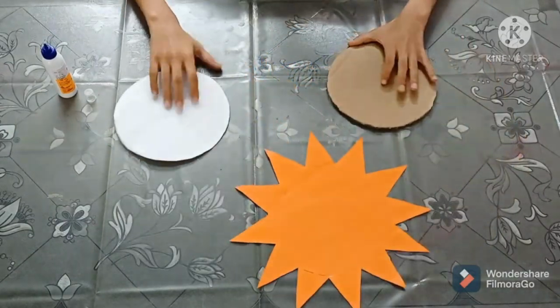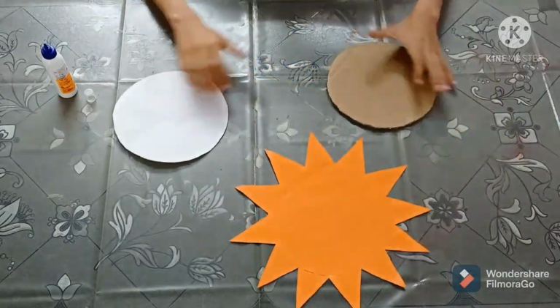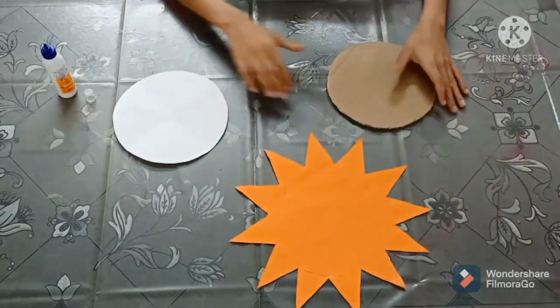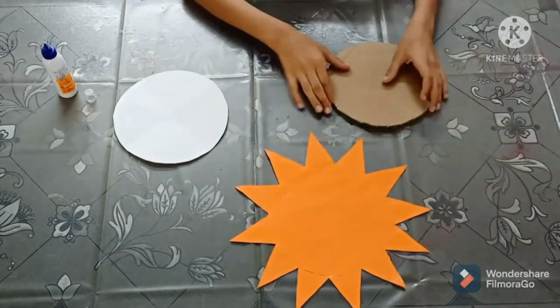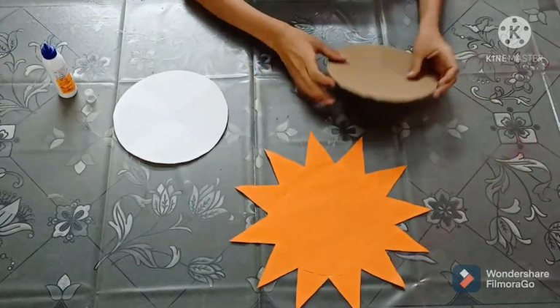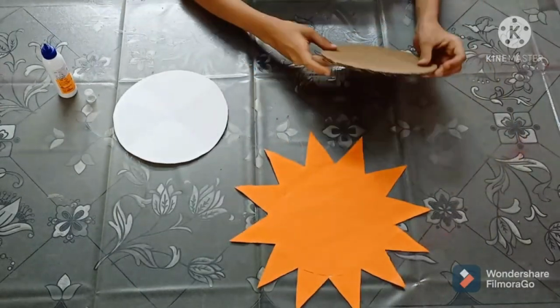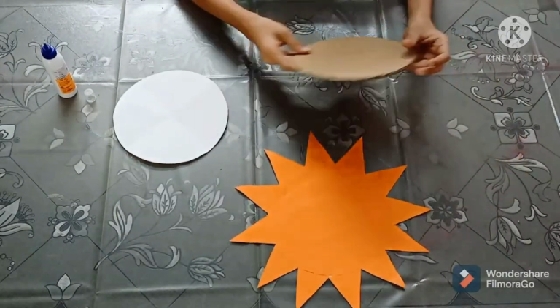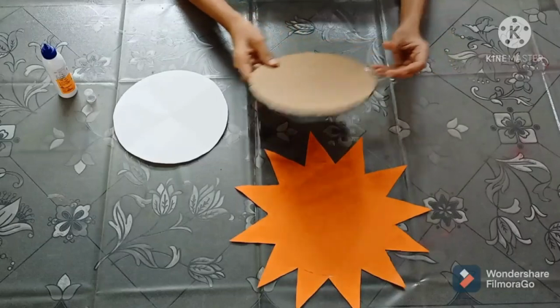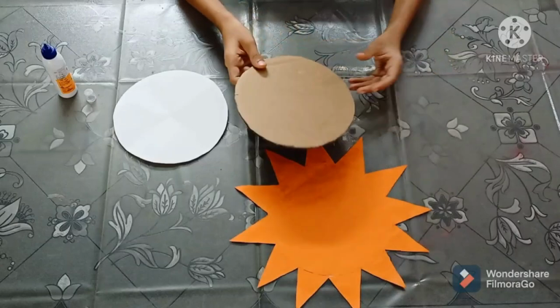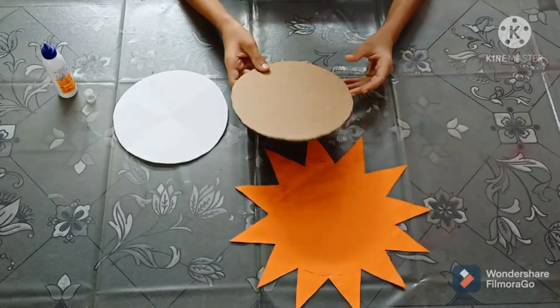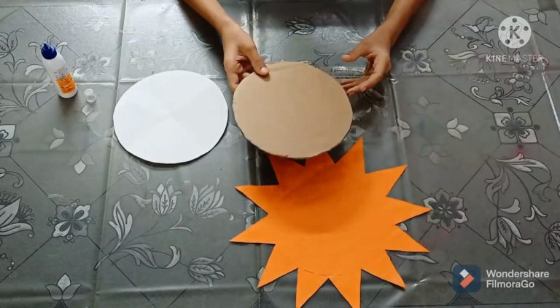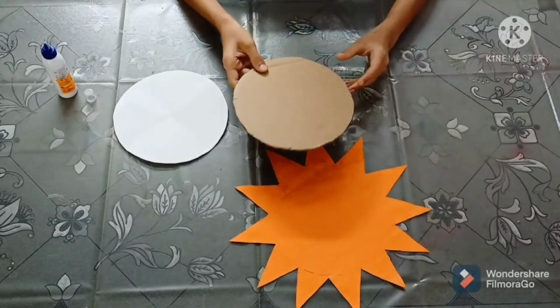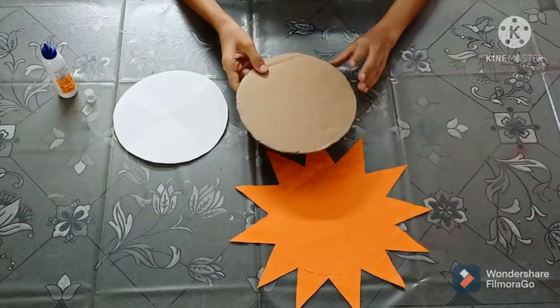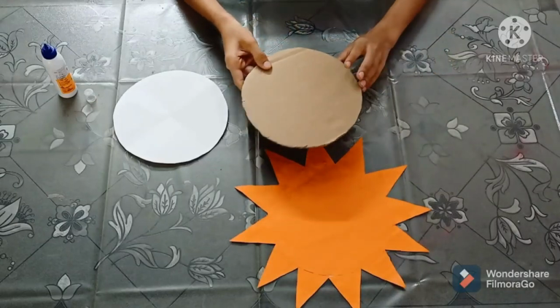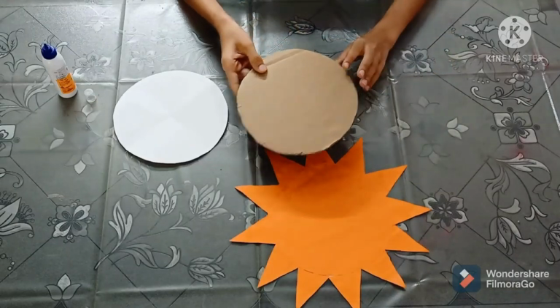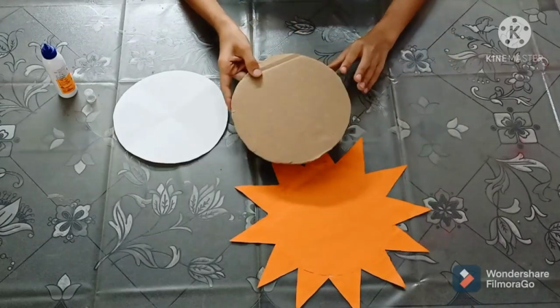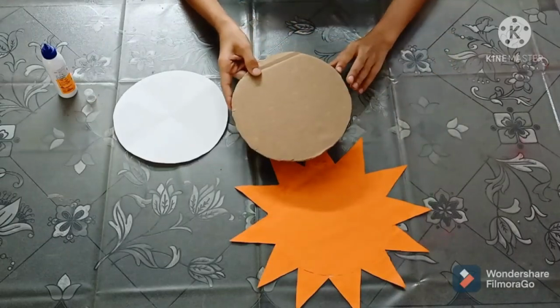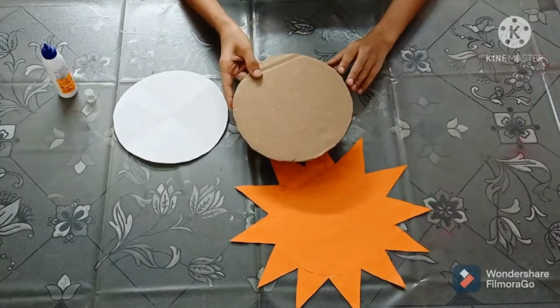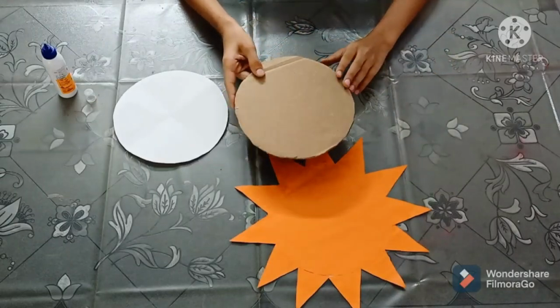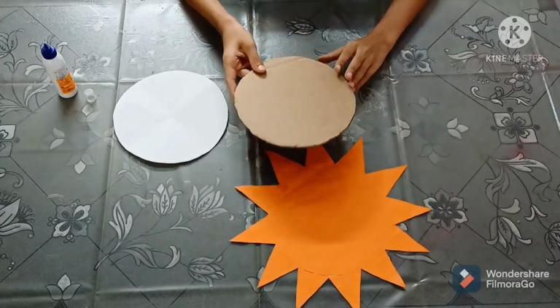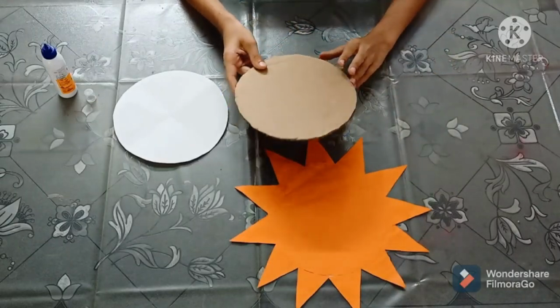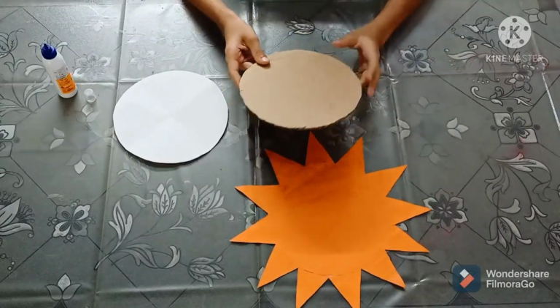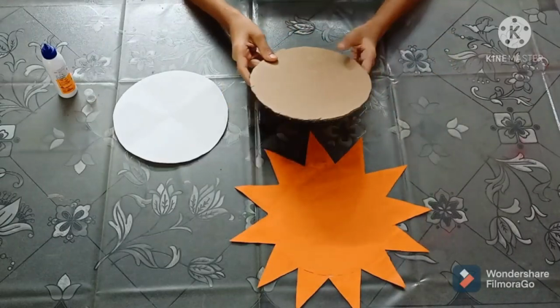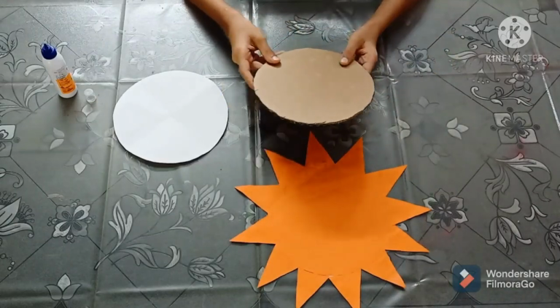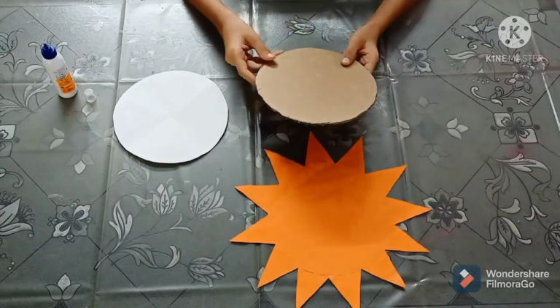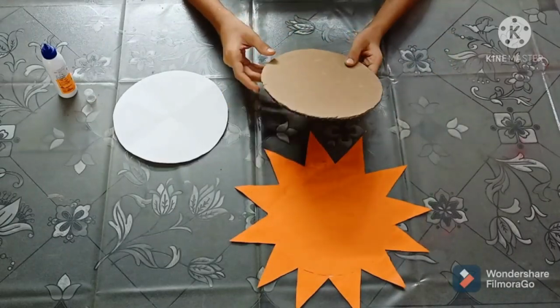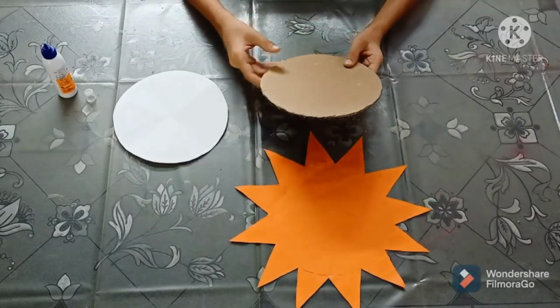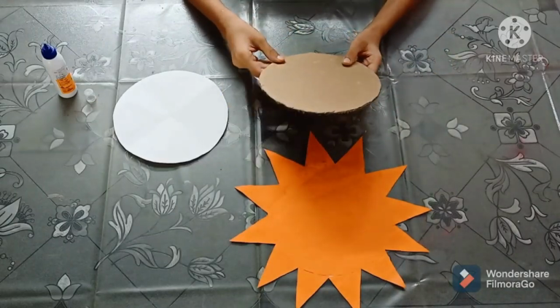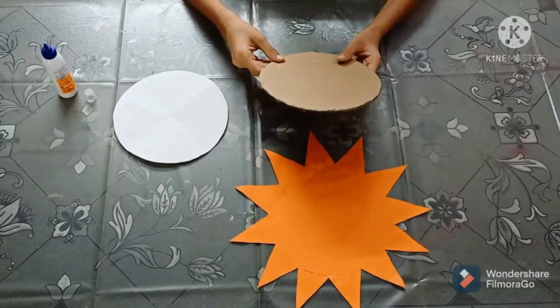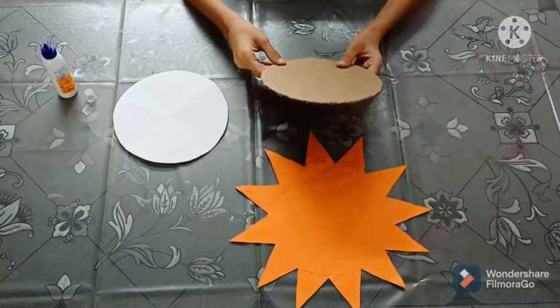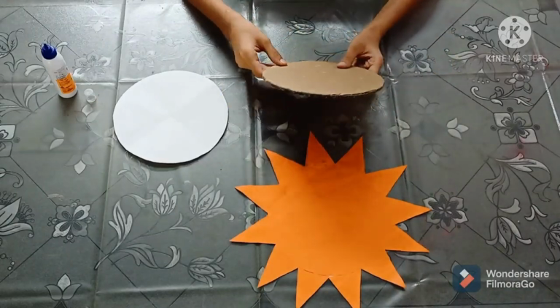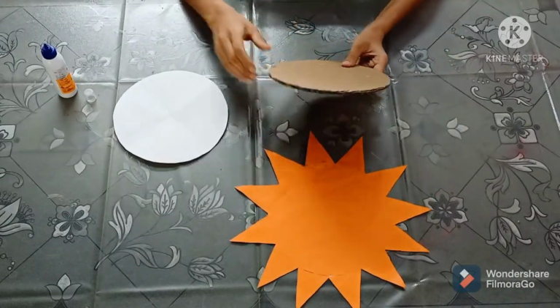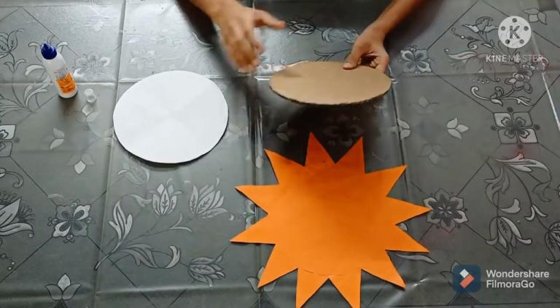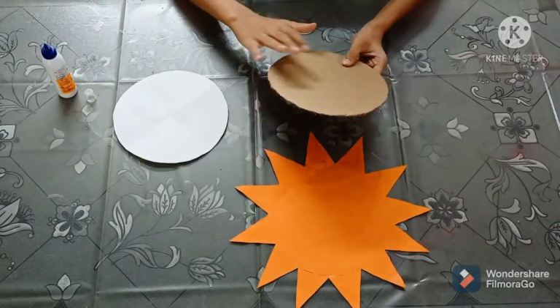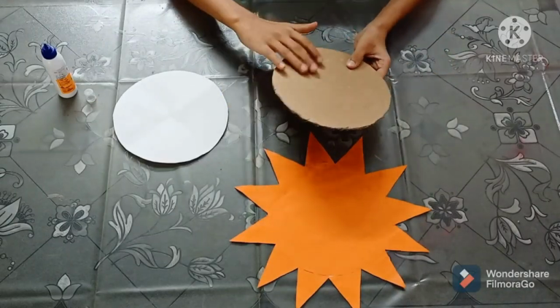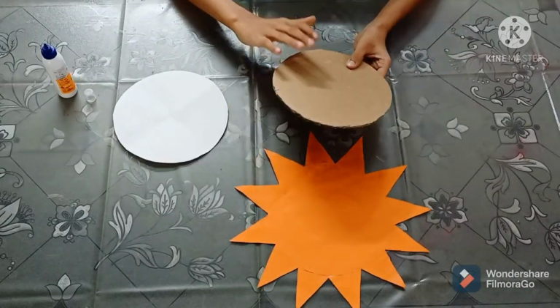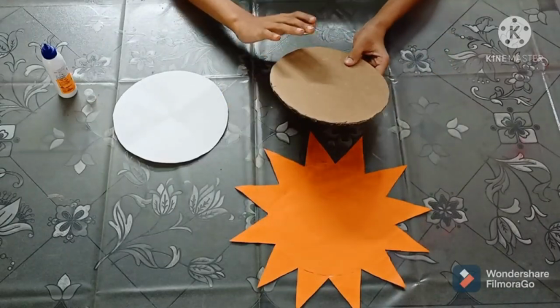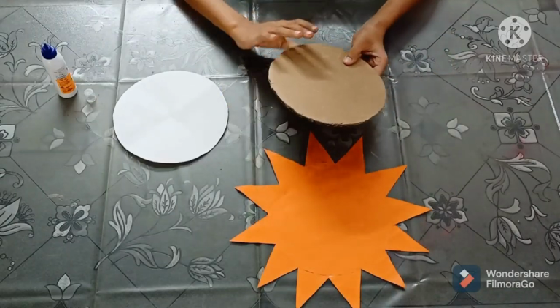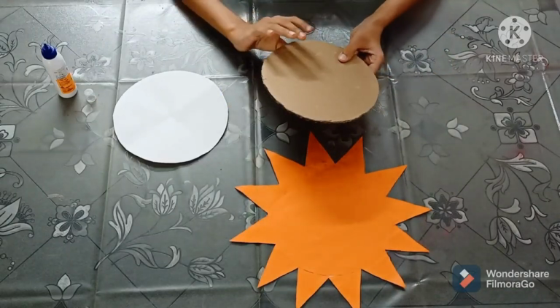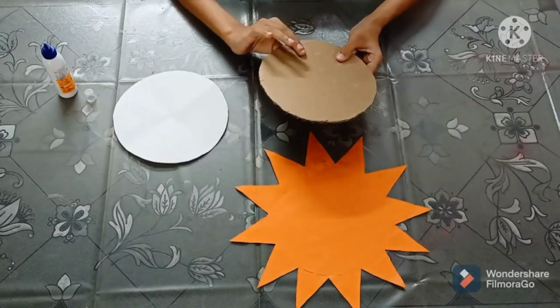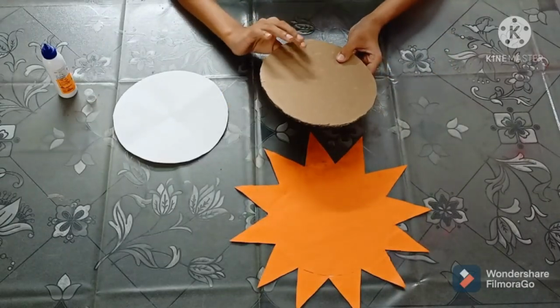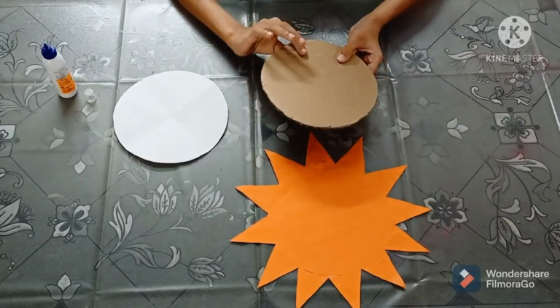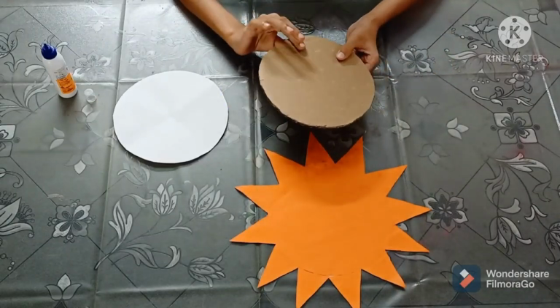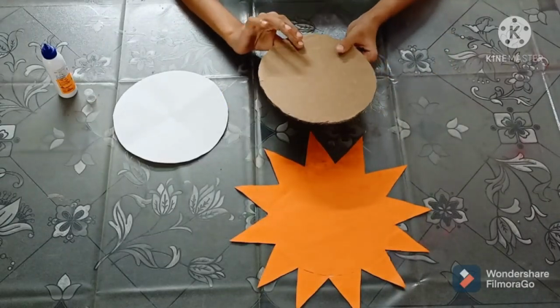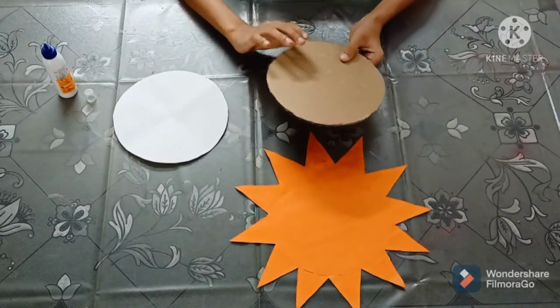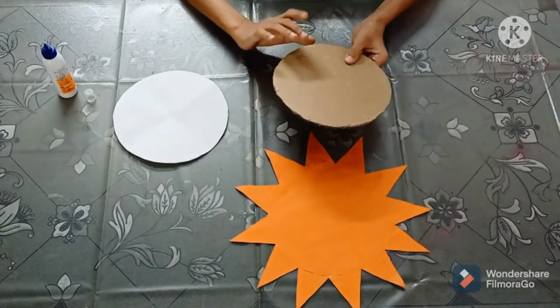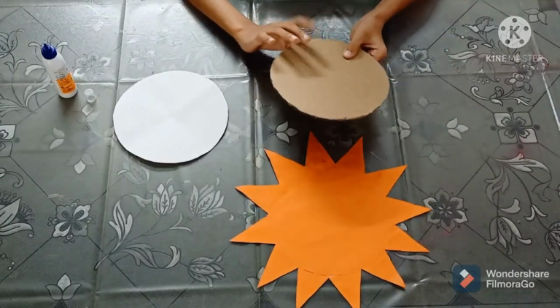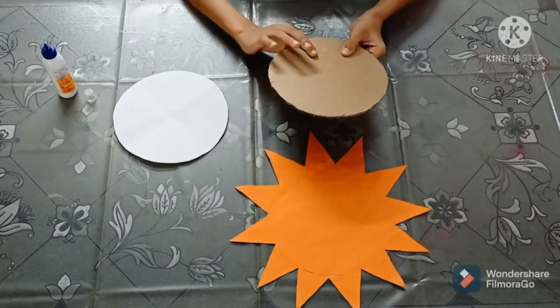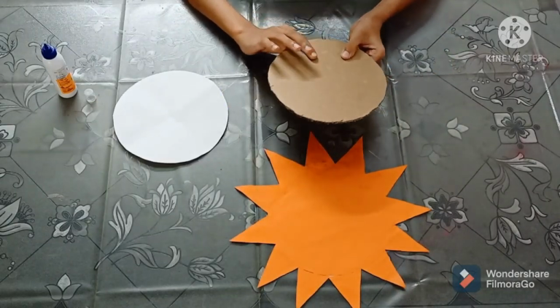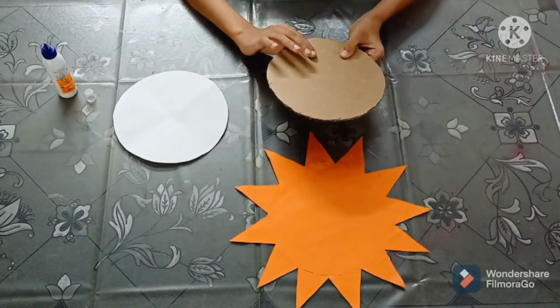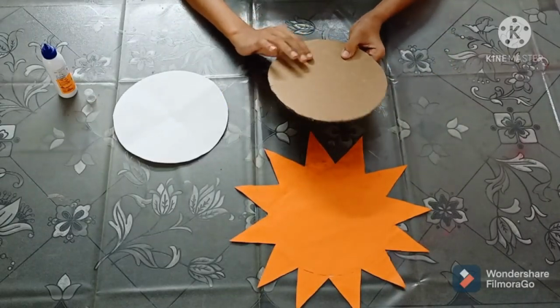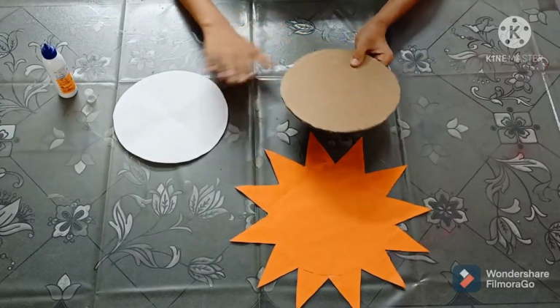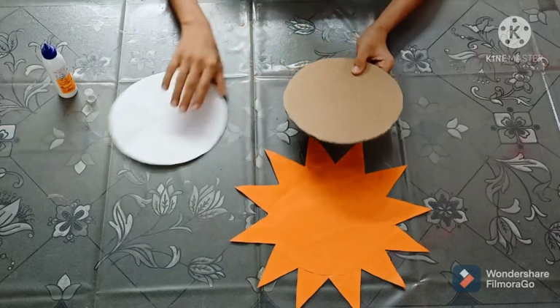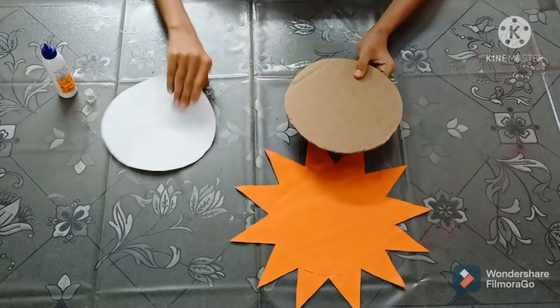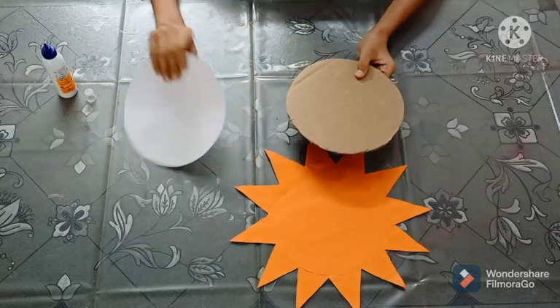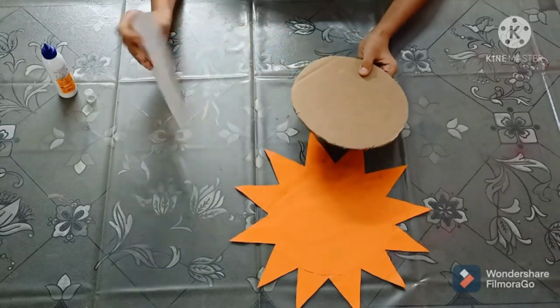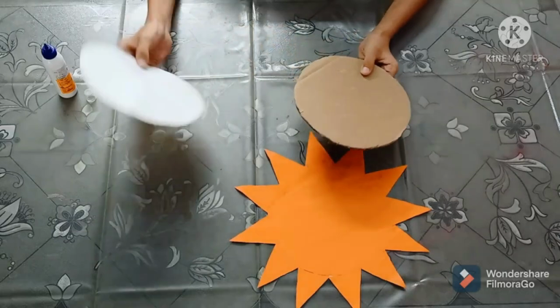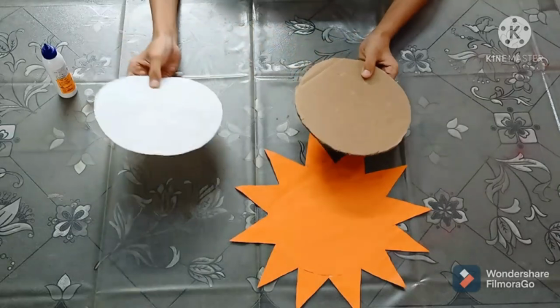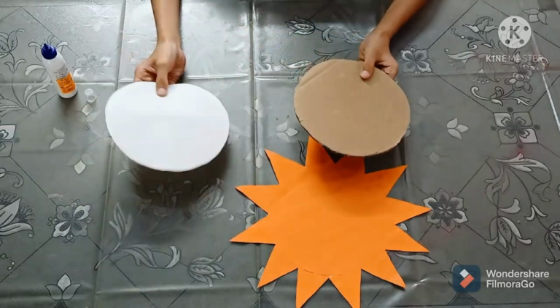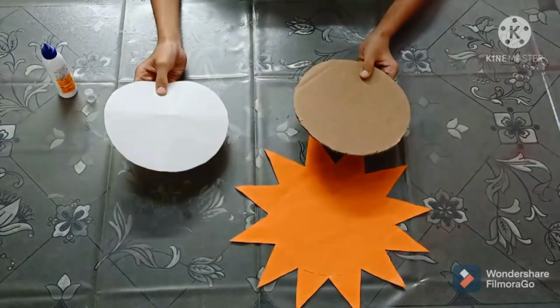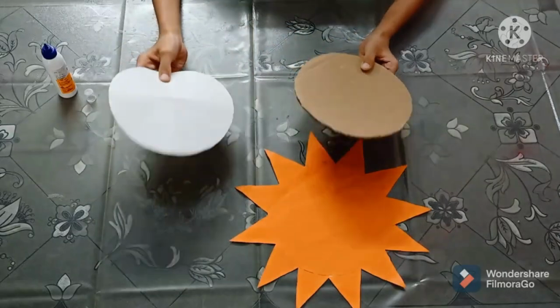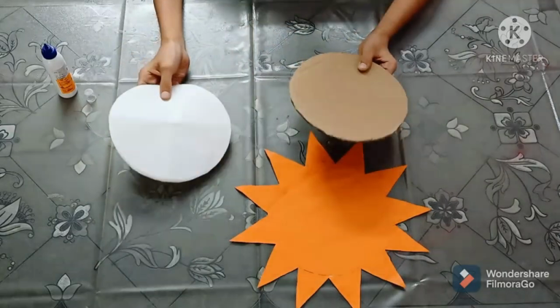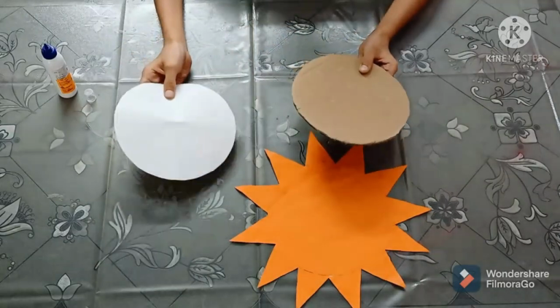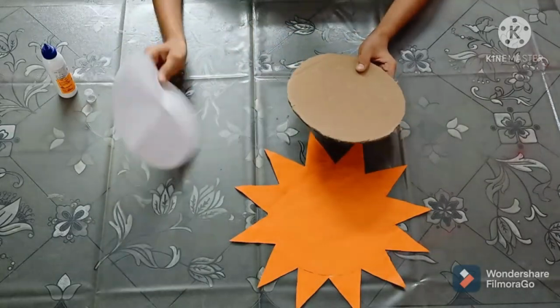I have taken this cardboard circle. Now I will stick this cardboard circle and this white circle together.